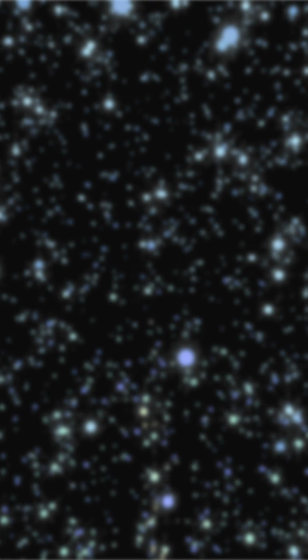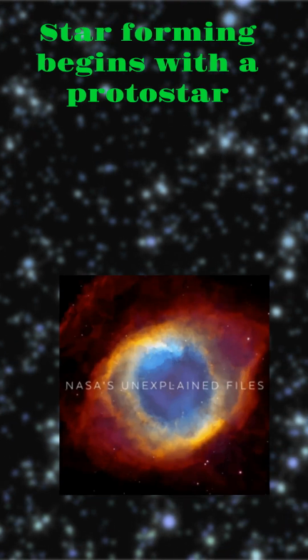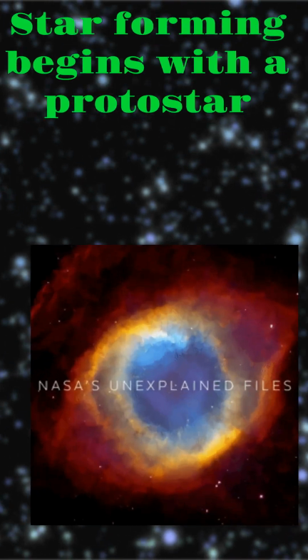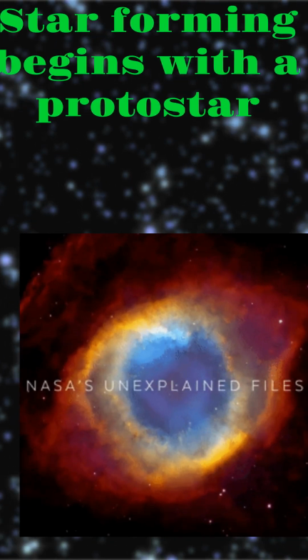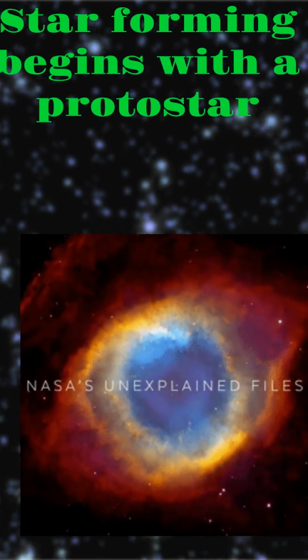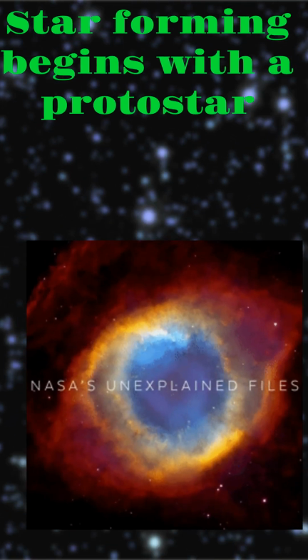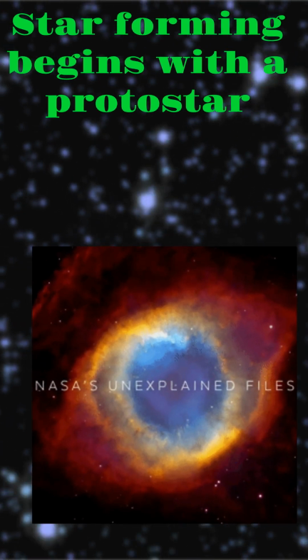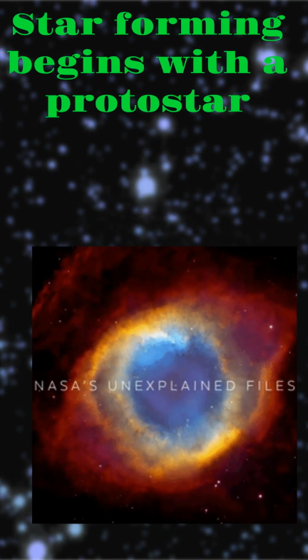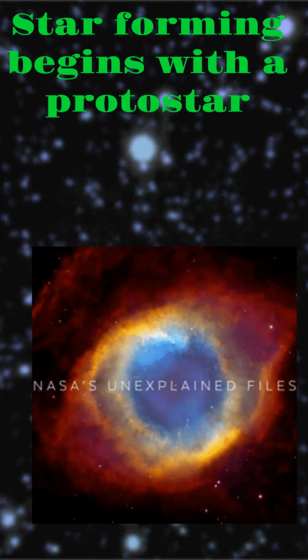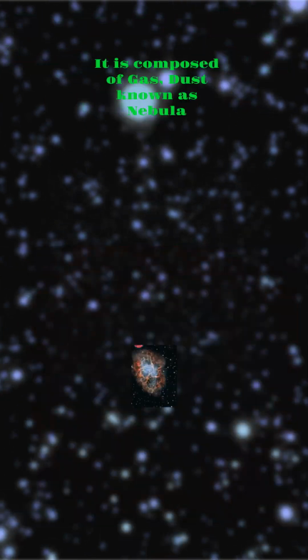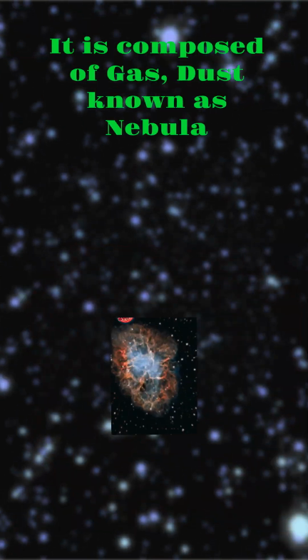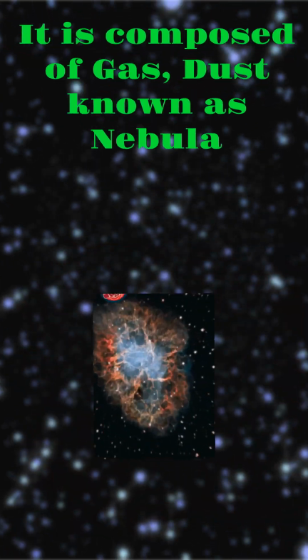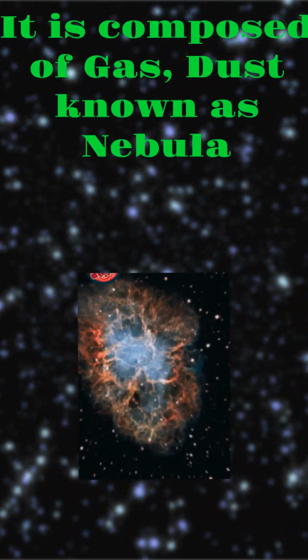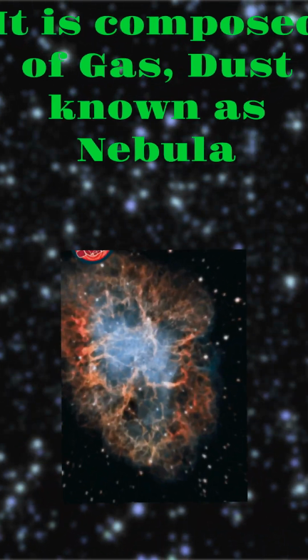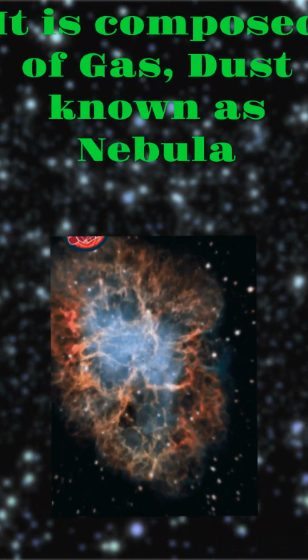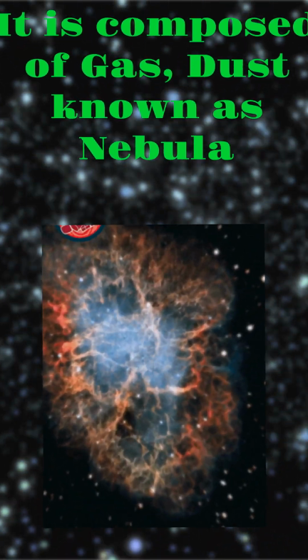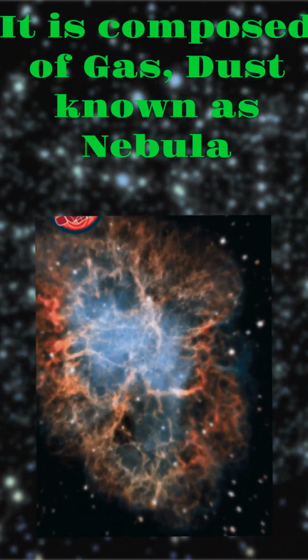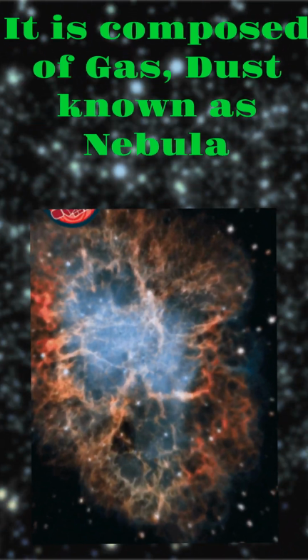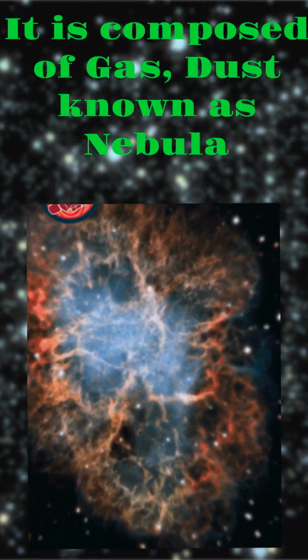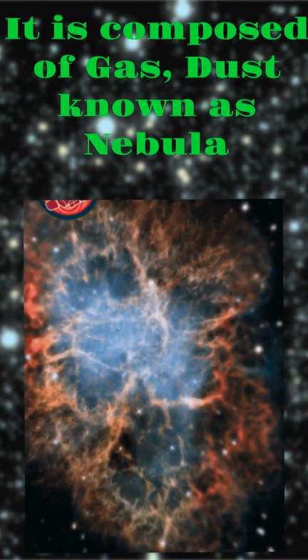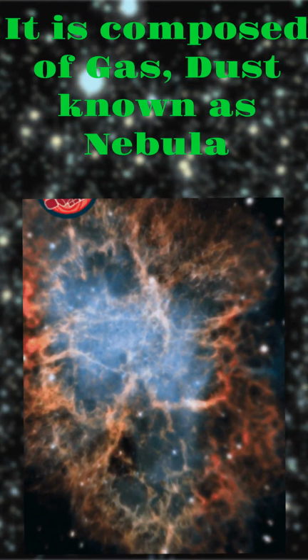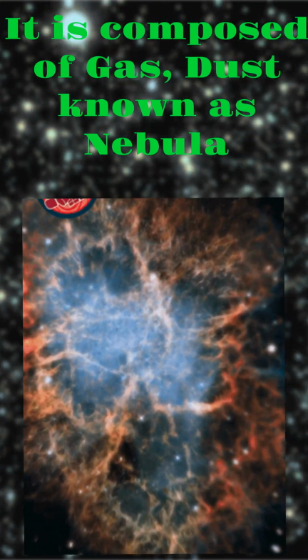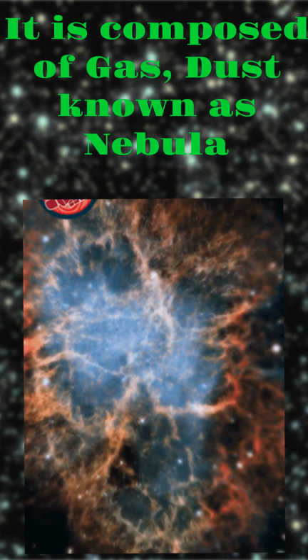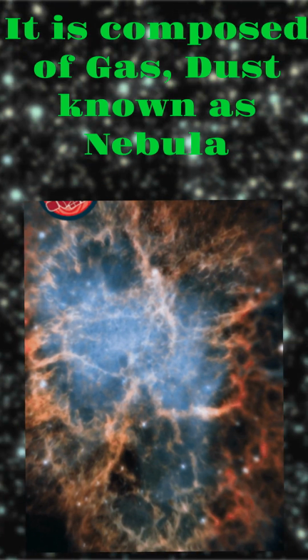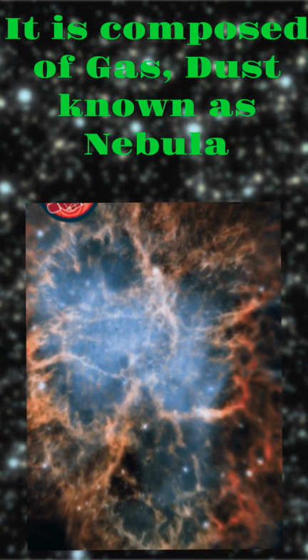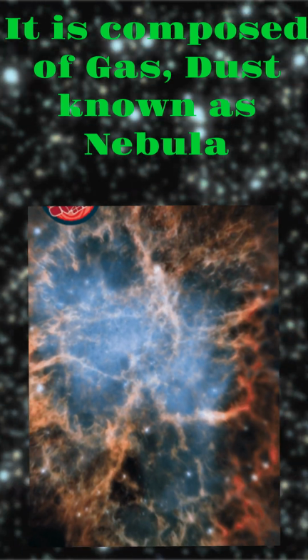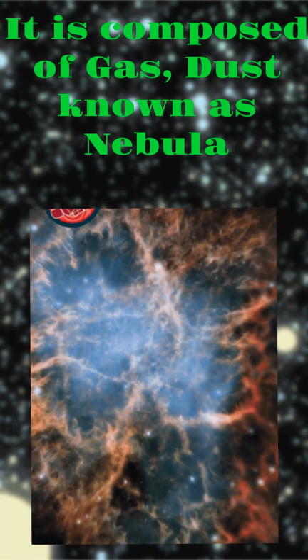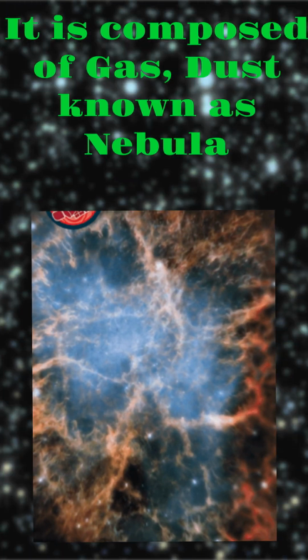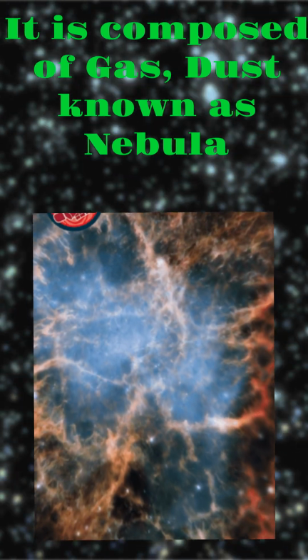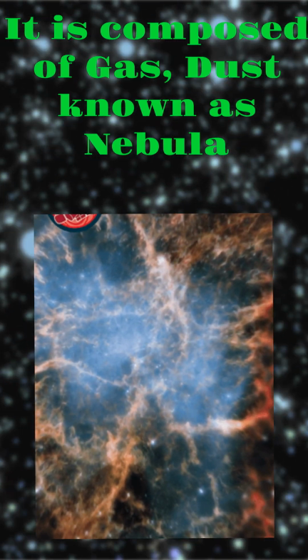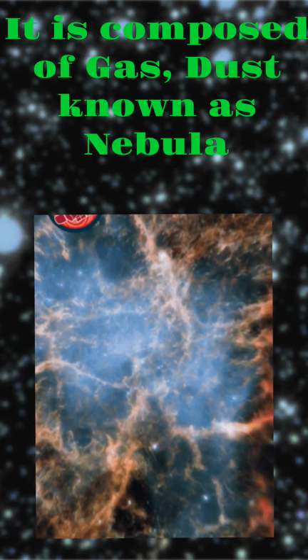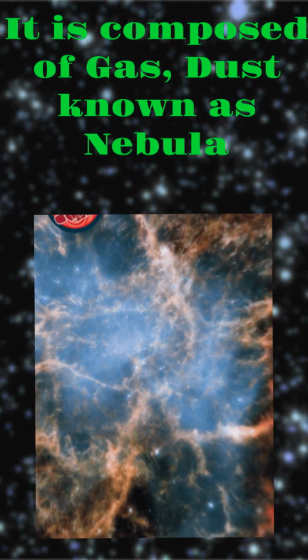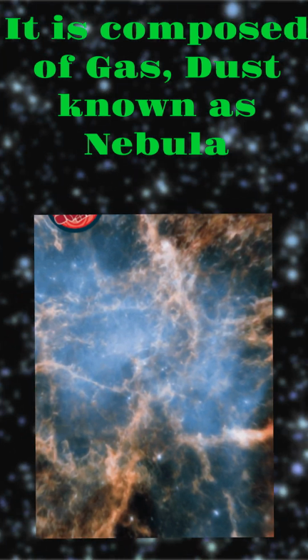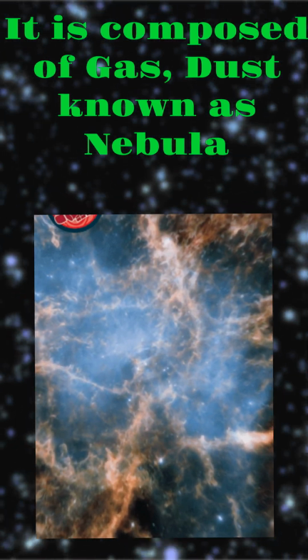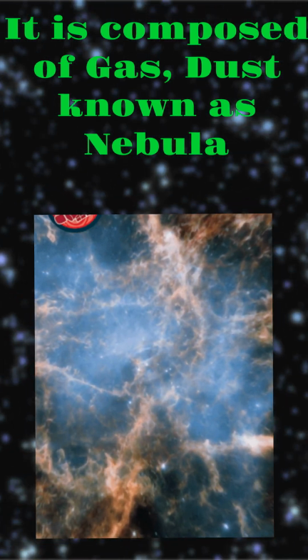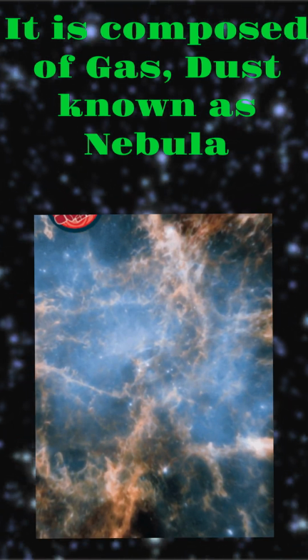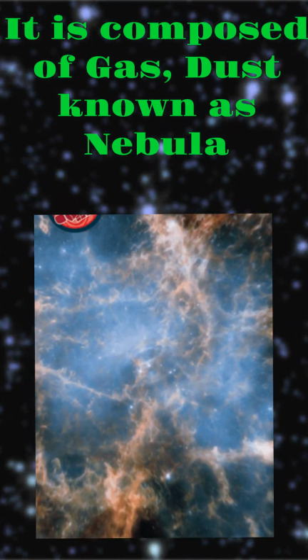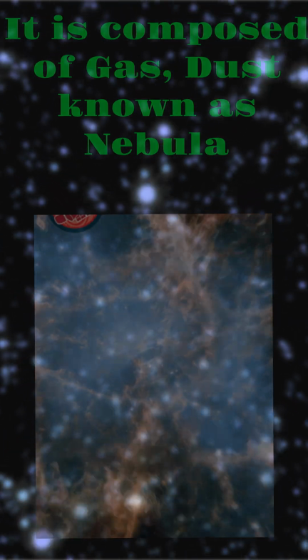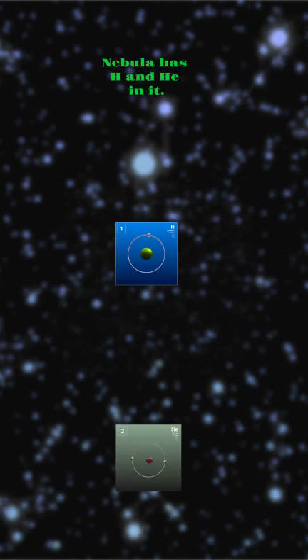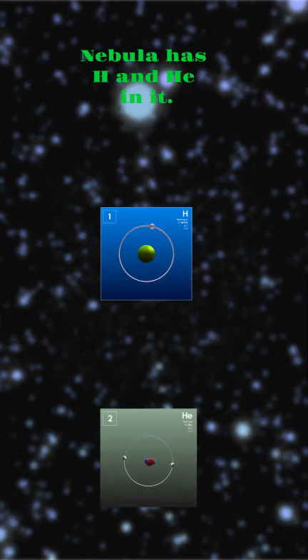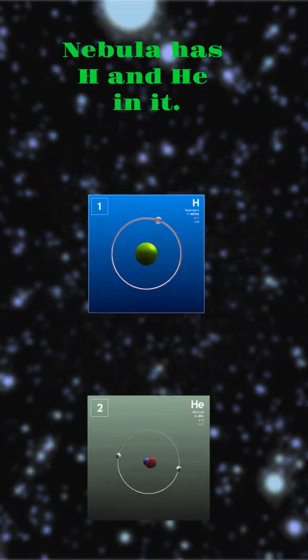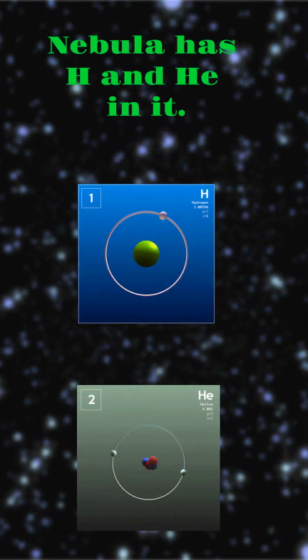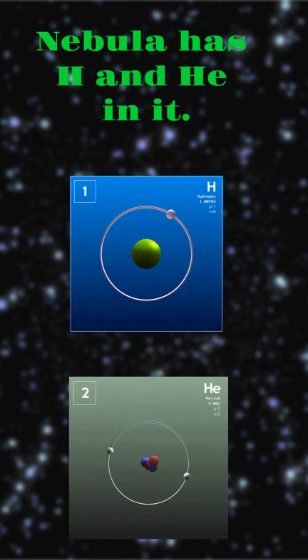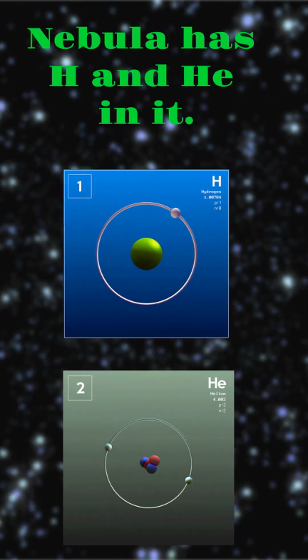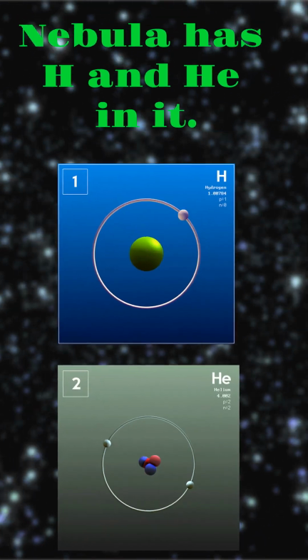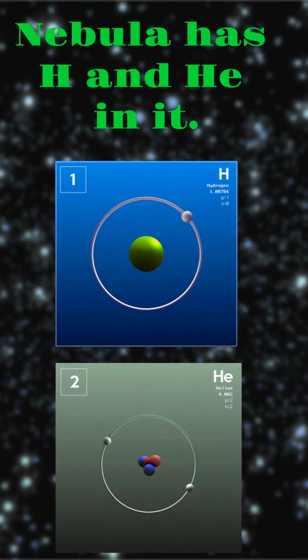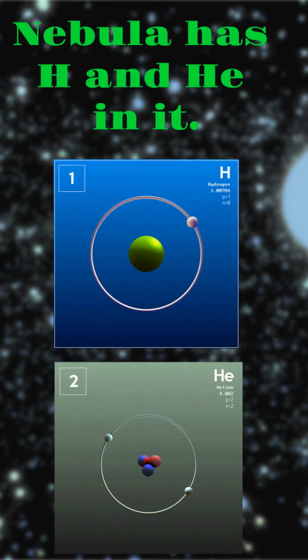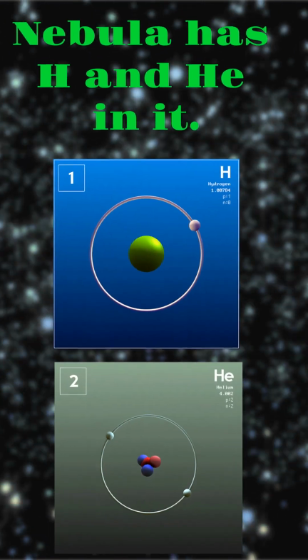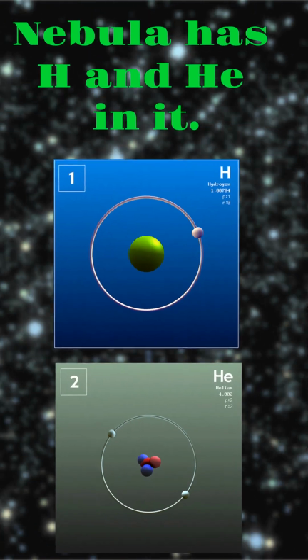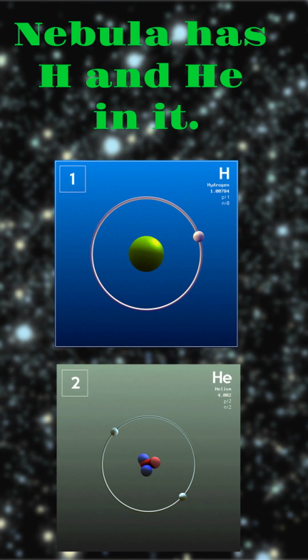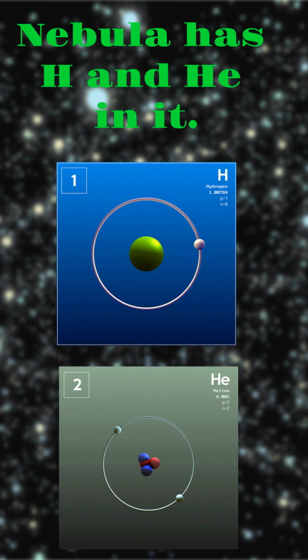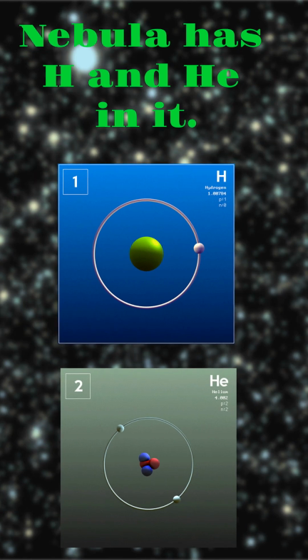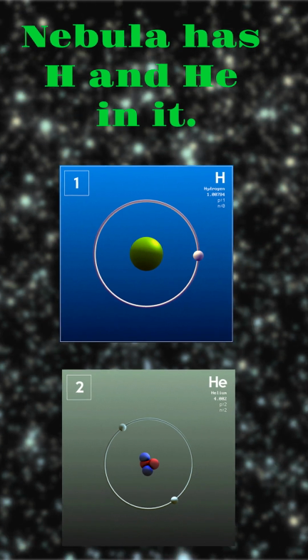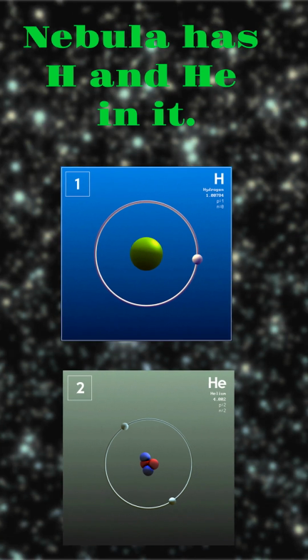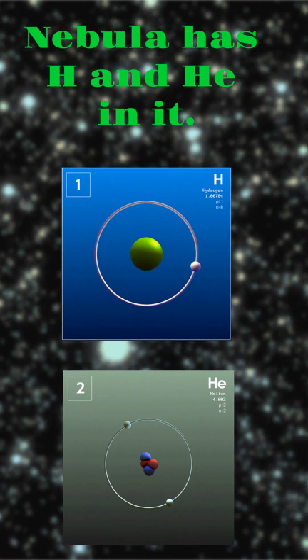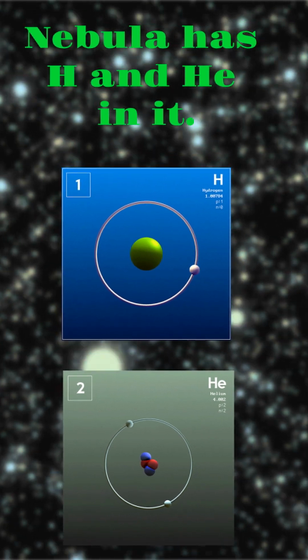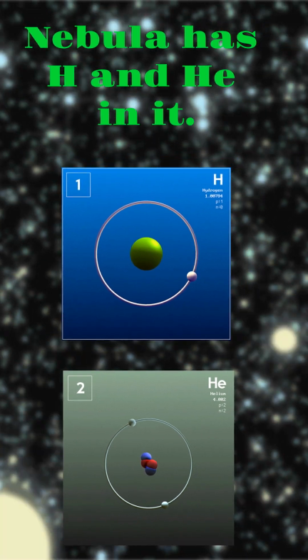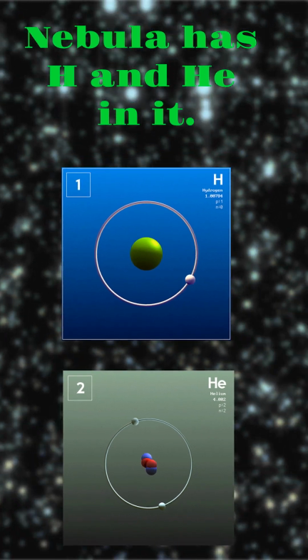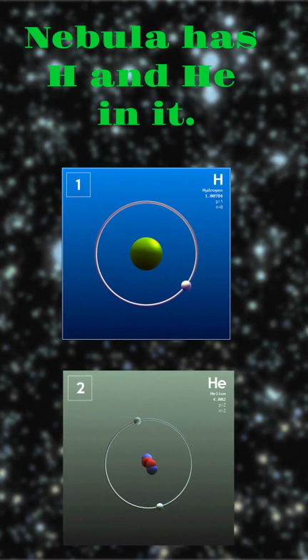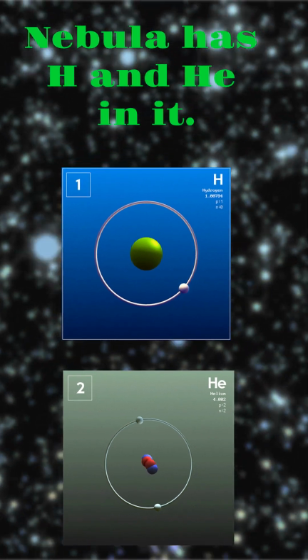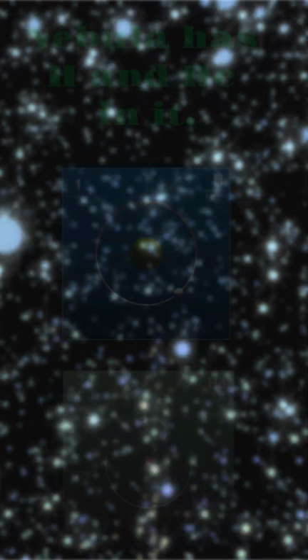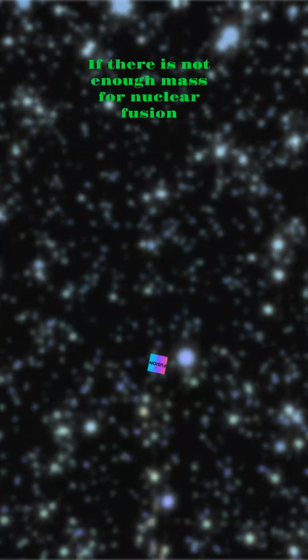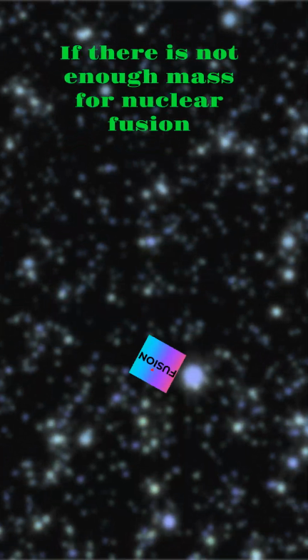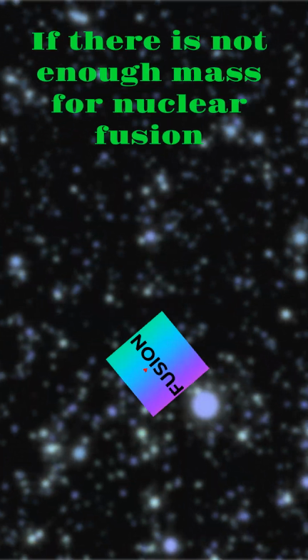Stars begin with a protostar. It is composed of gas and dust known as a nebula. The nebula has hydrogen and helium in it.